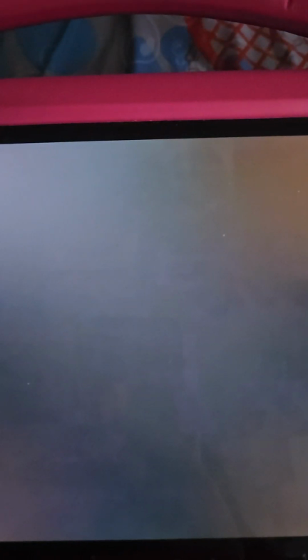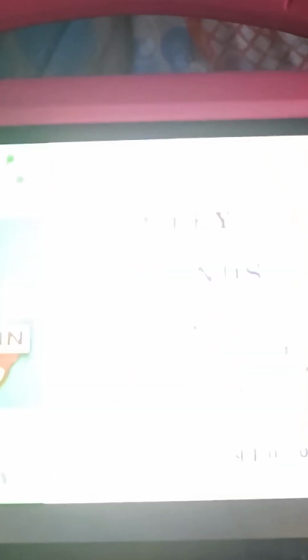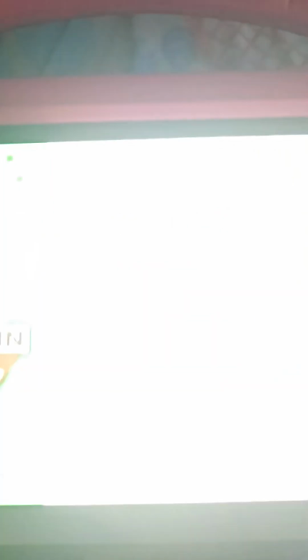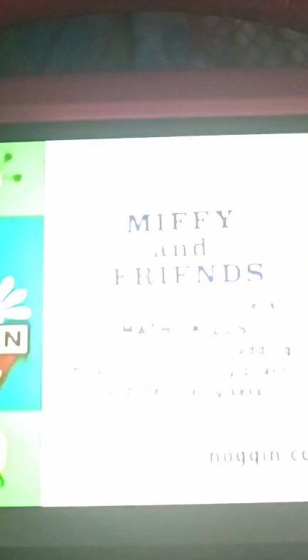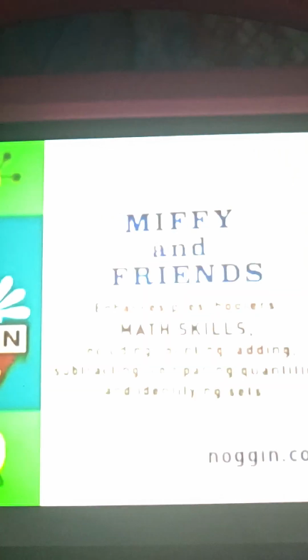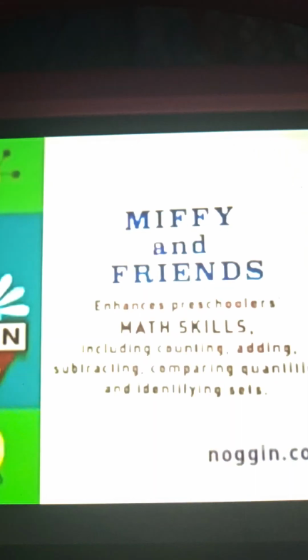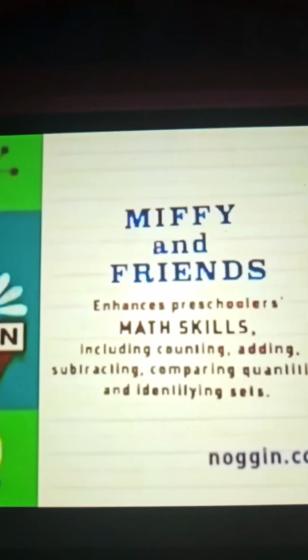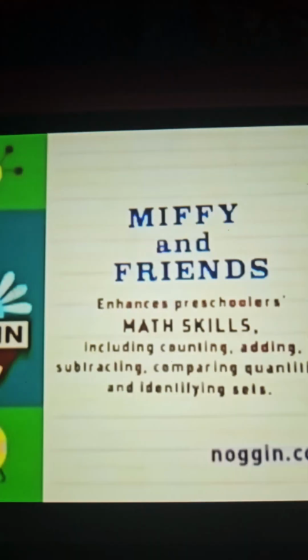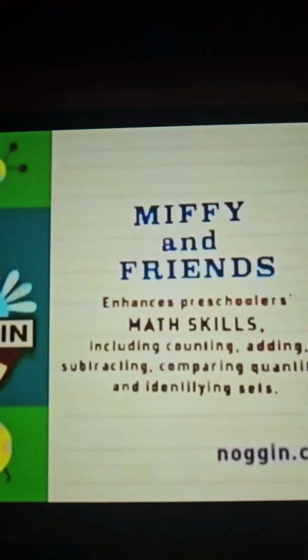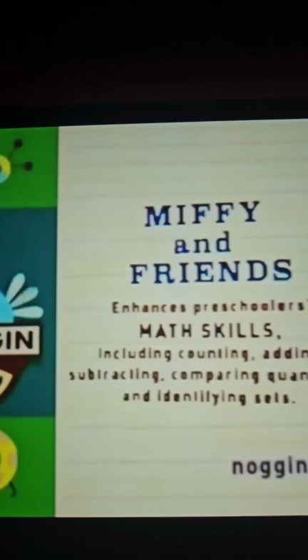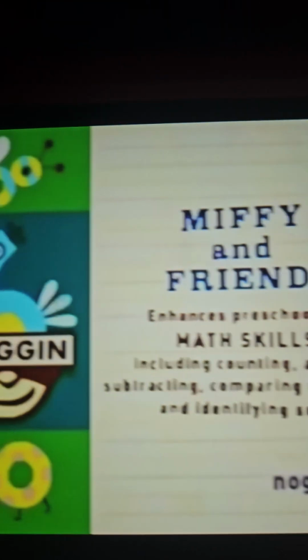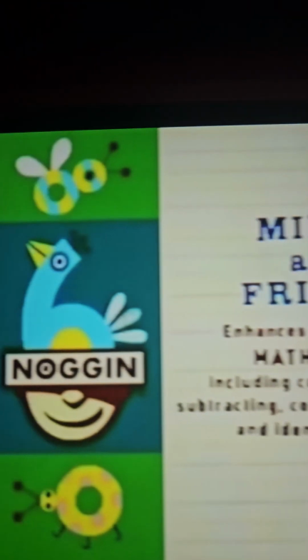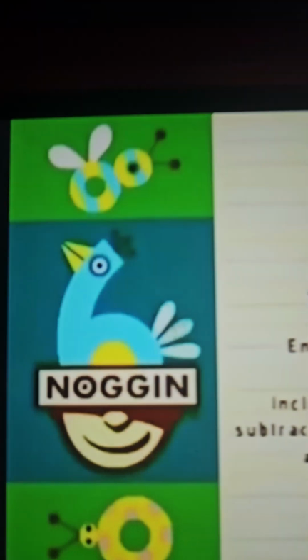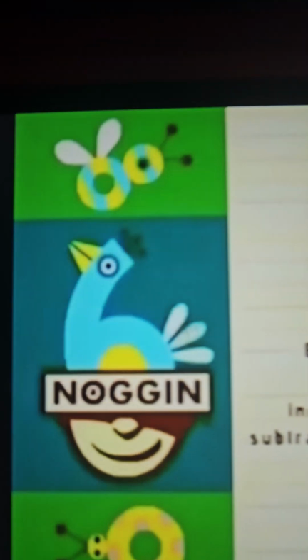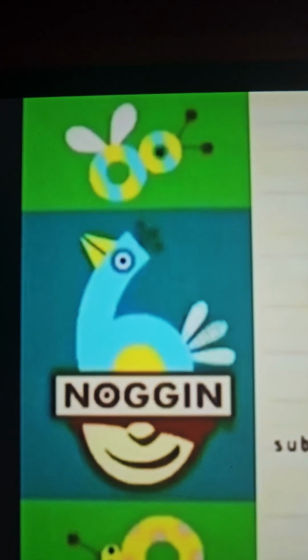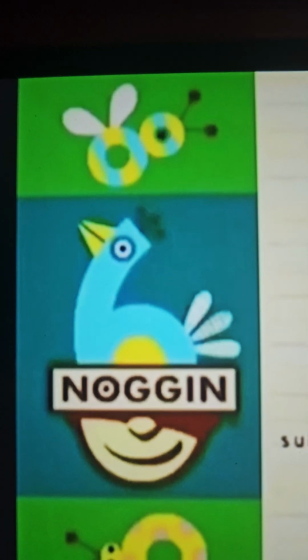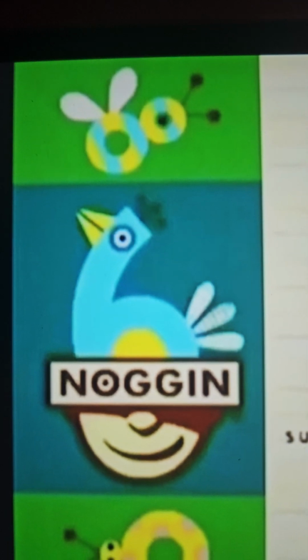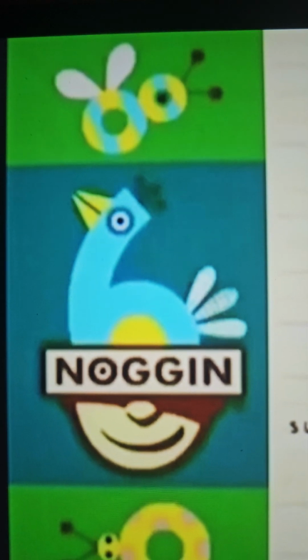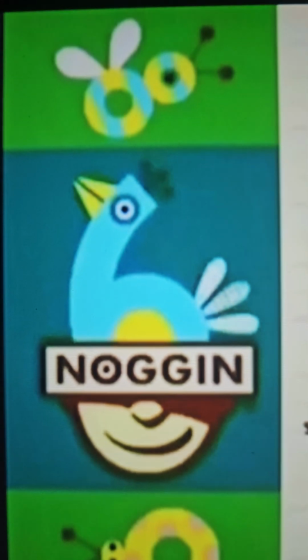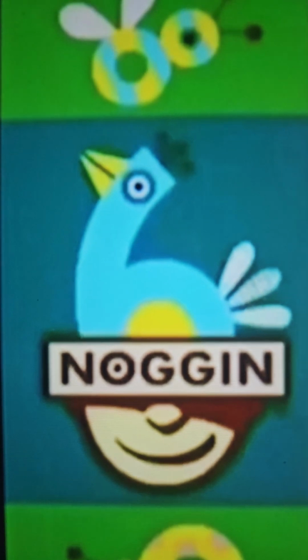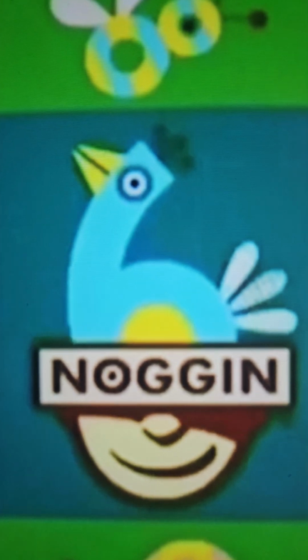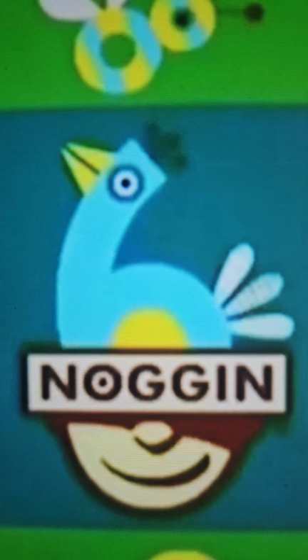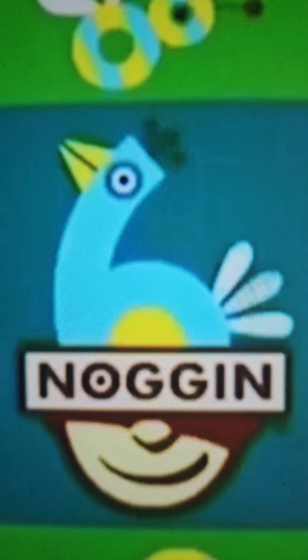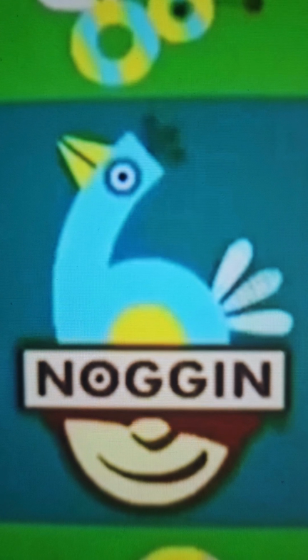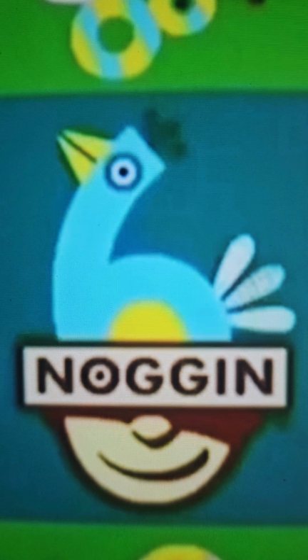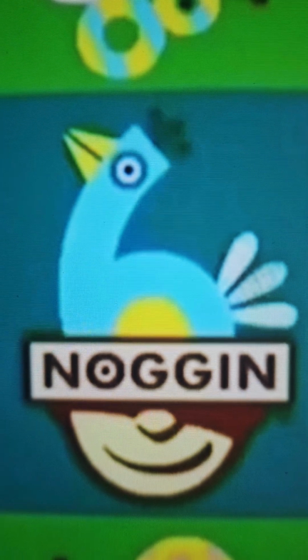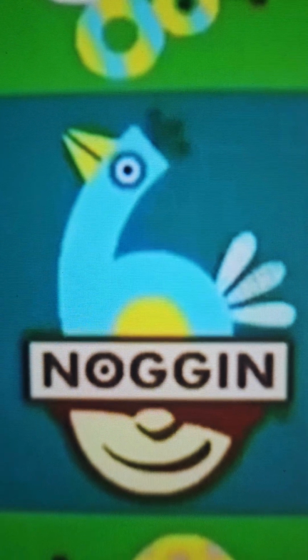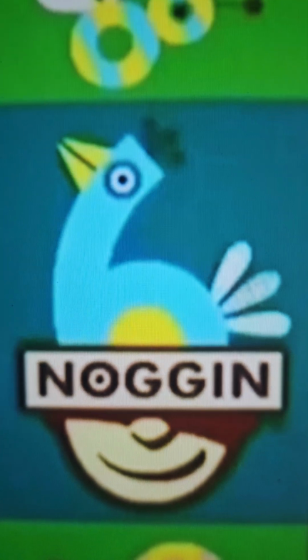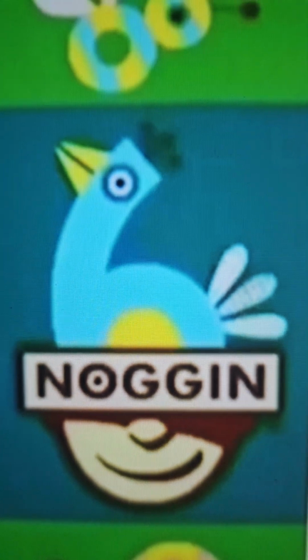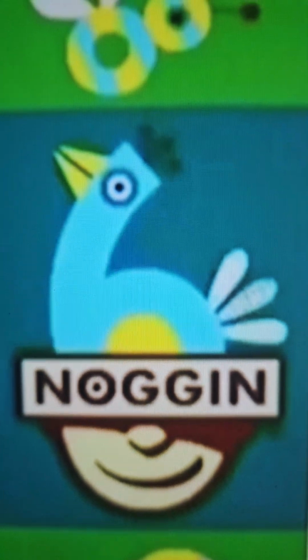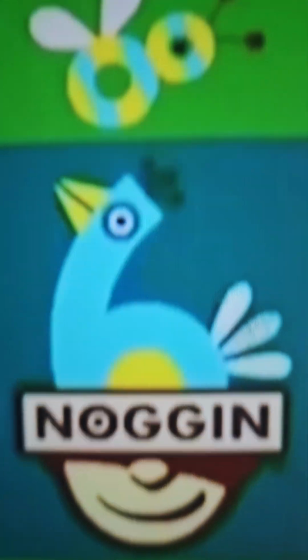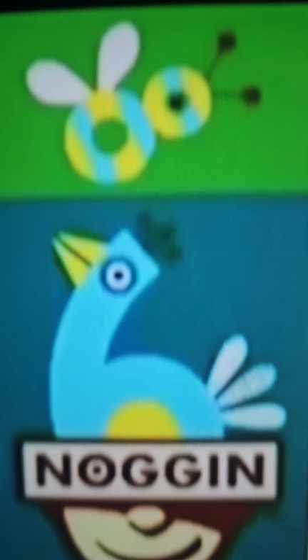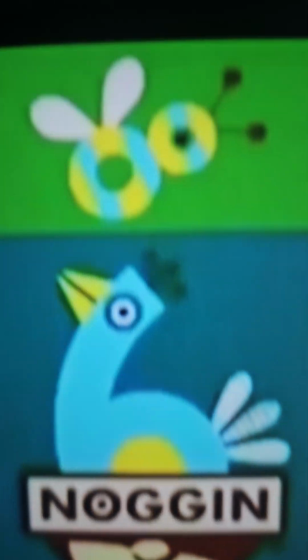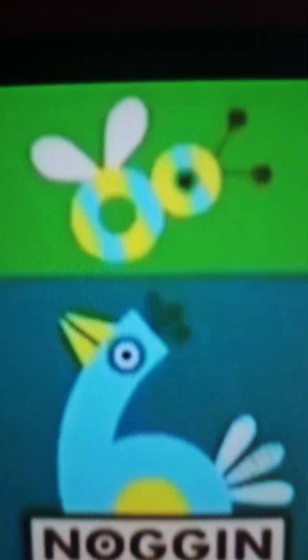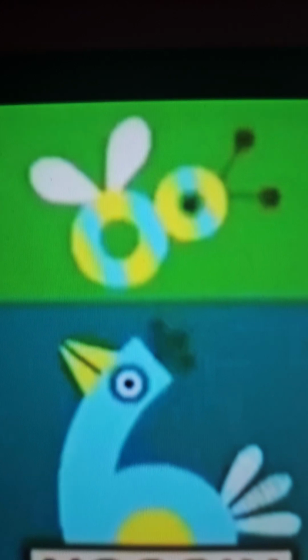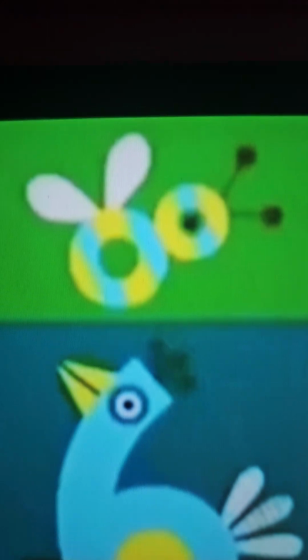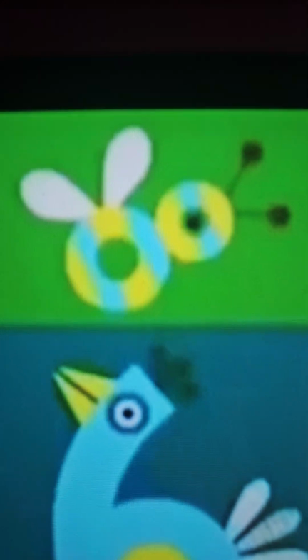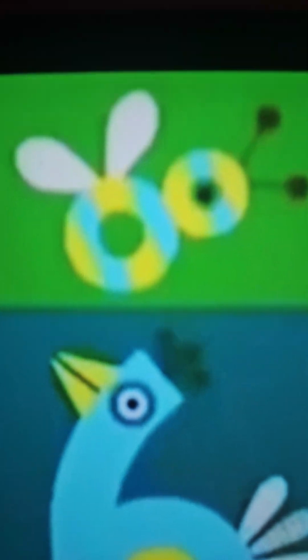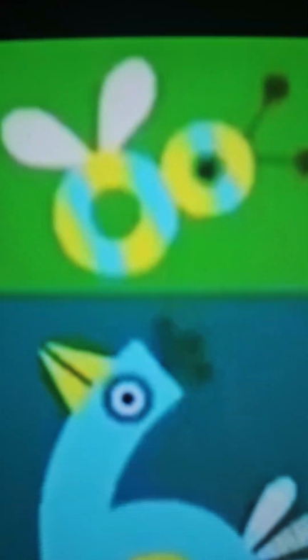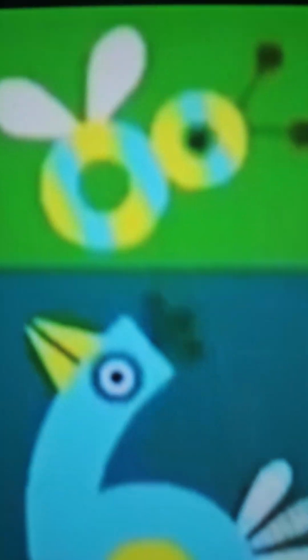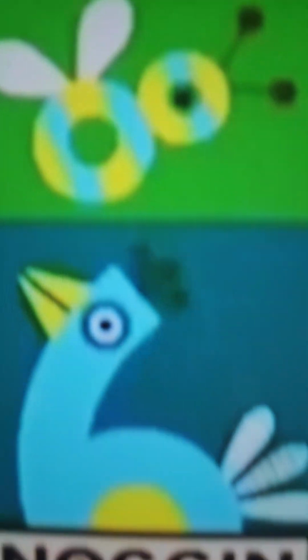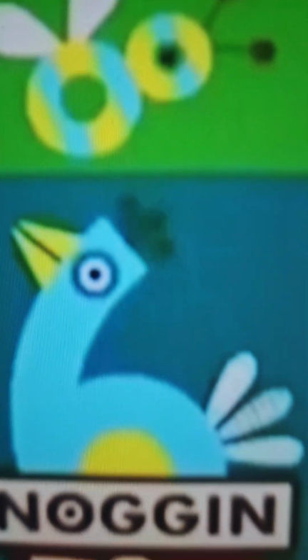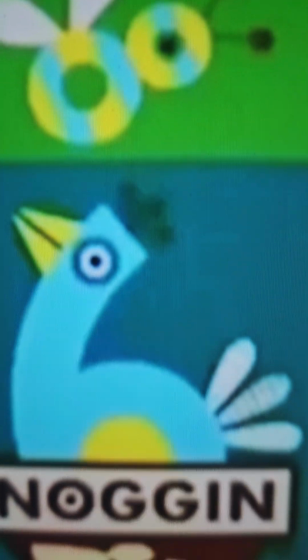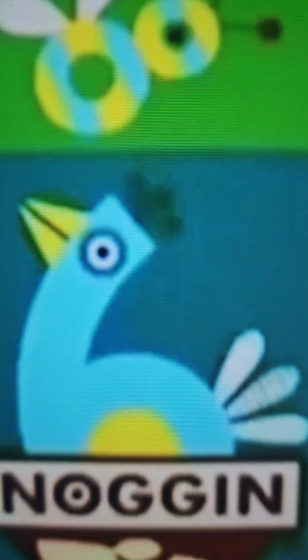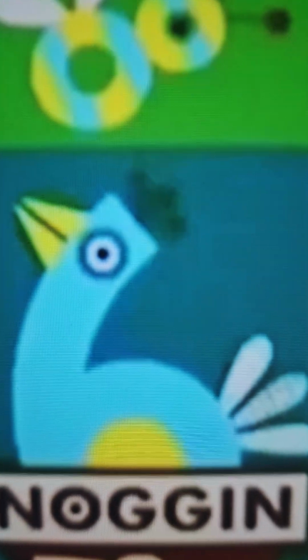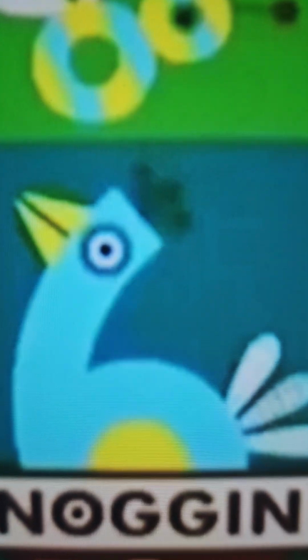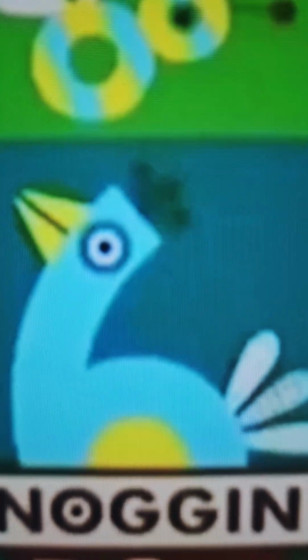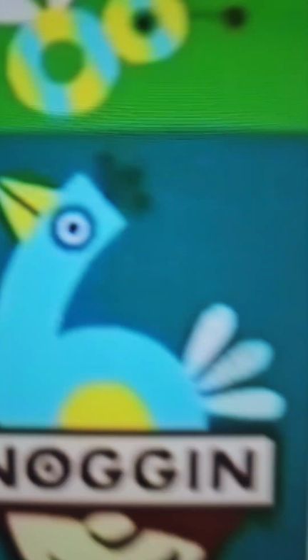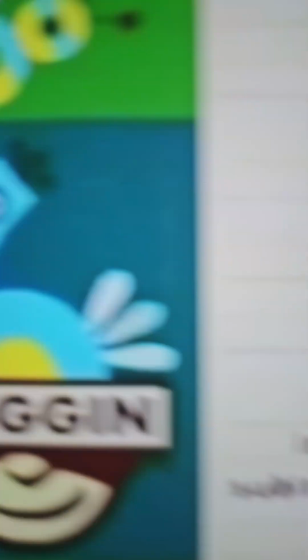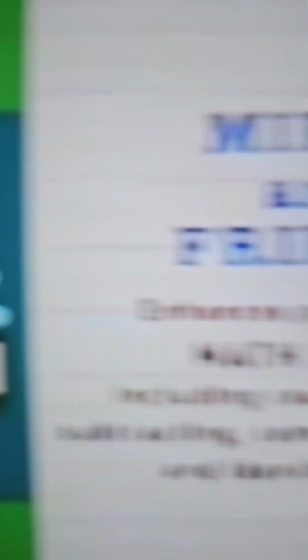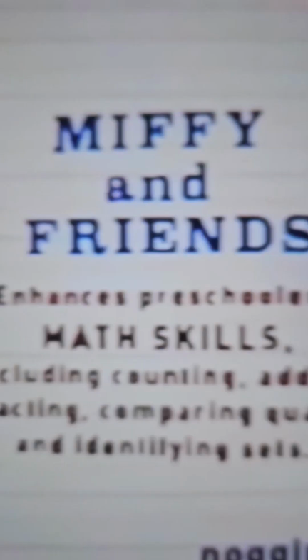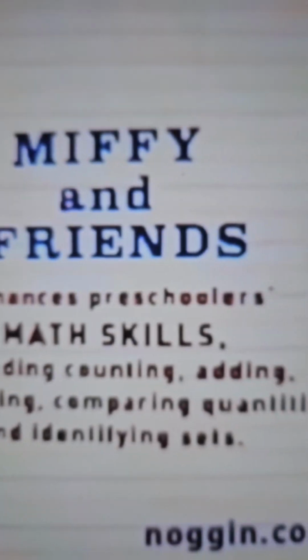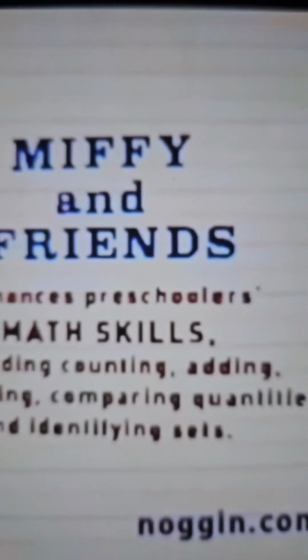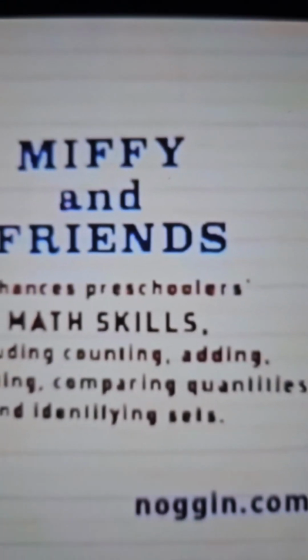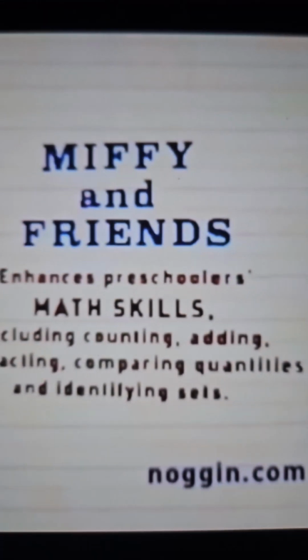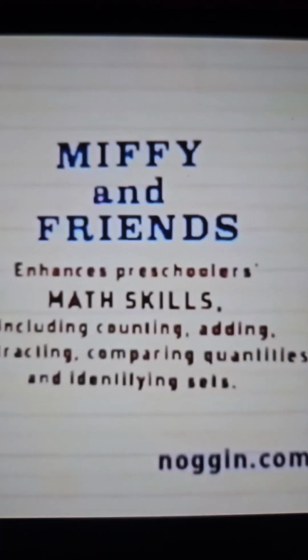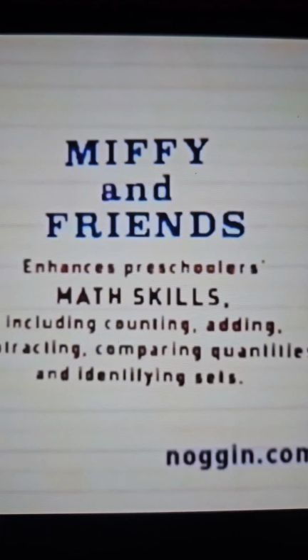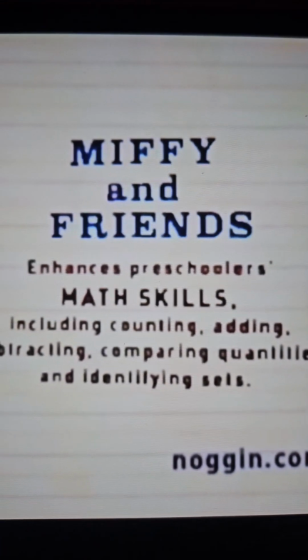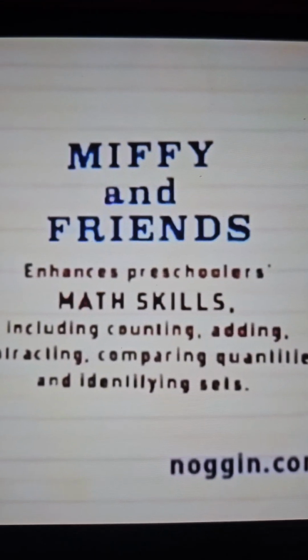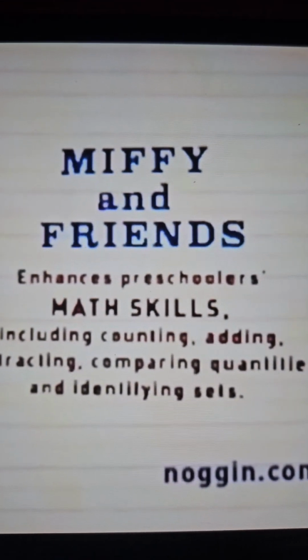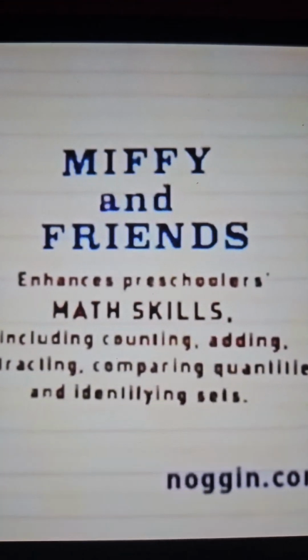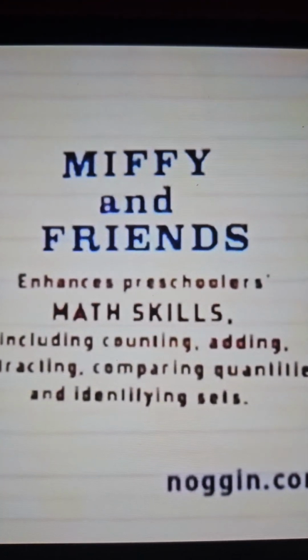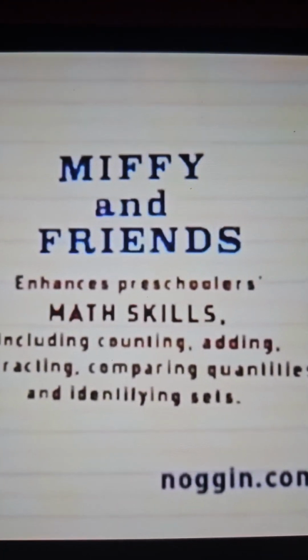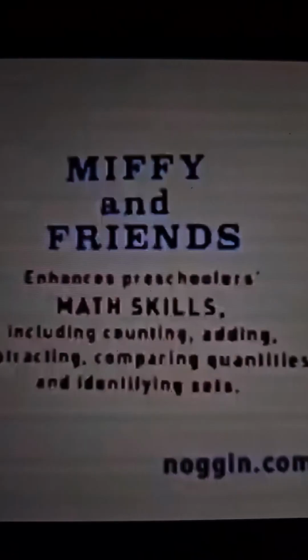MISD and Friends enhances preschoolers' math skills including counting, adding, subtracting, comparing quantities, and identifying sets.